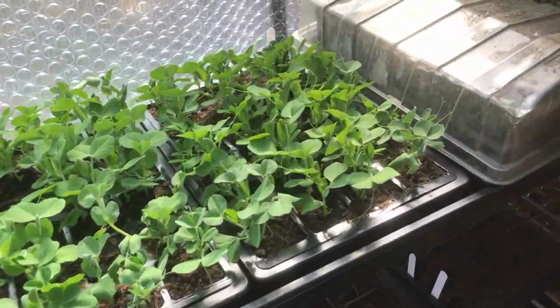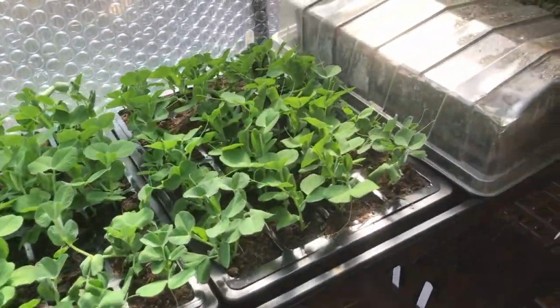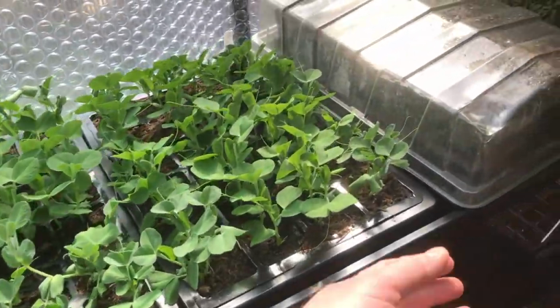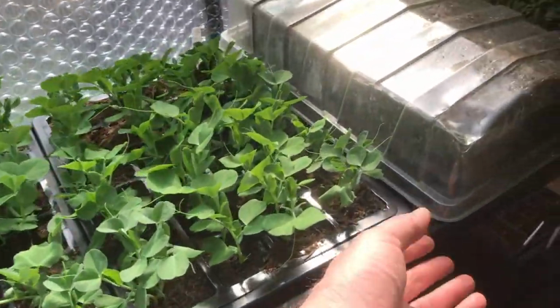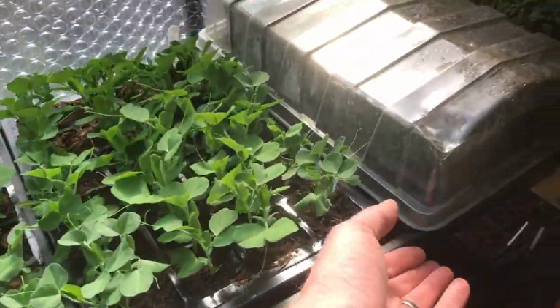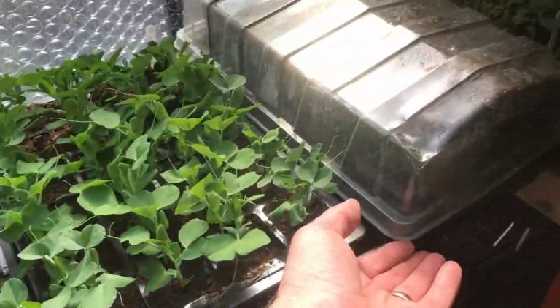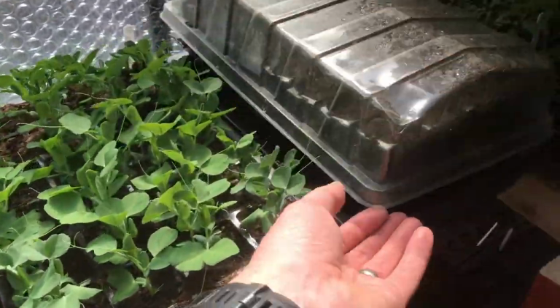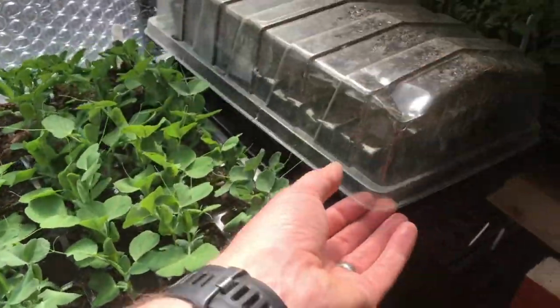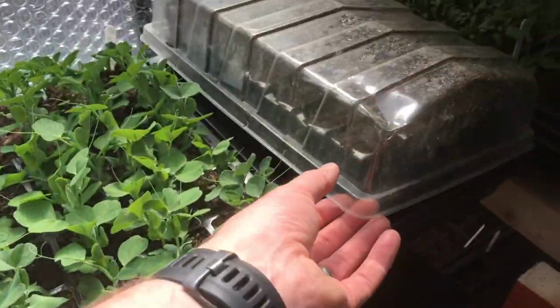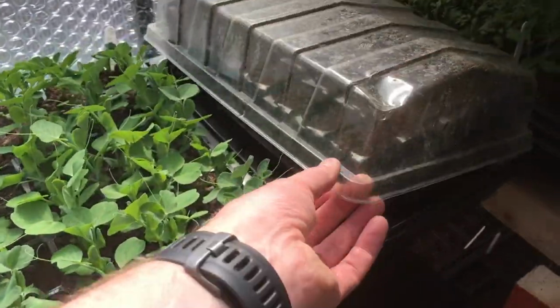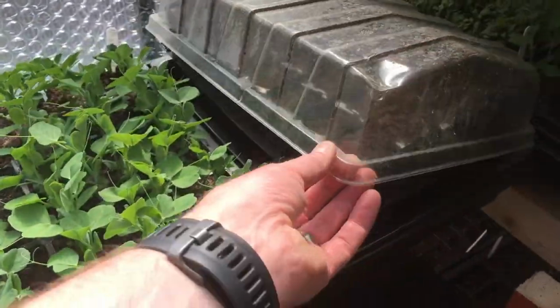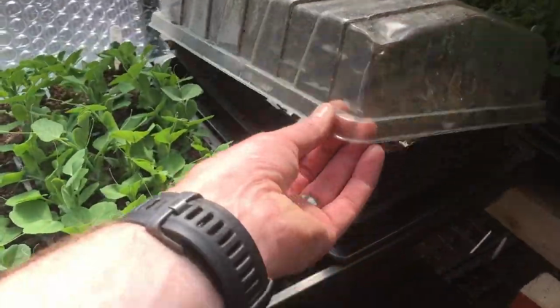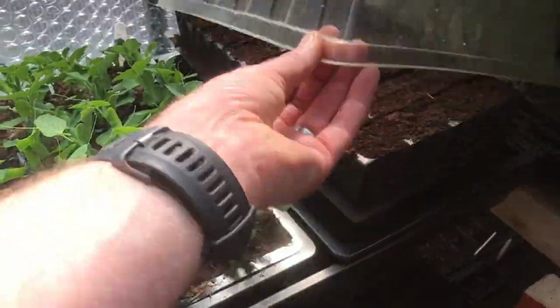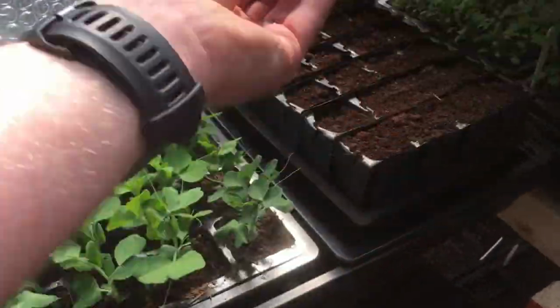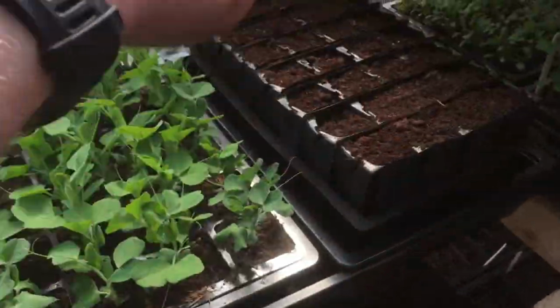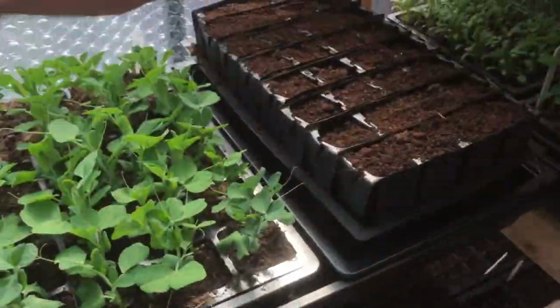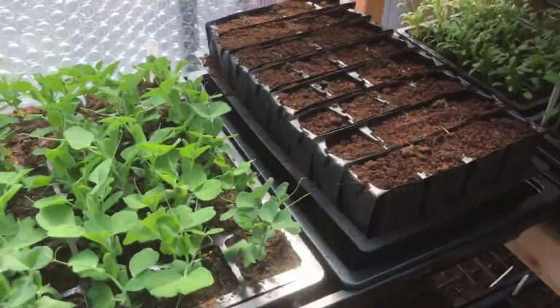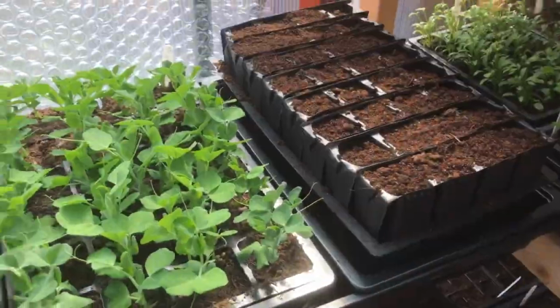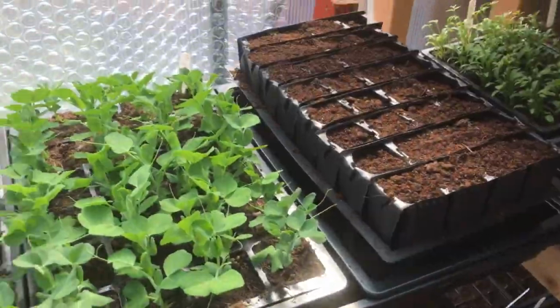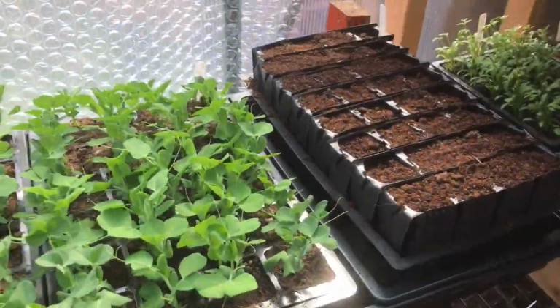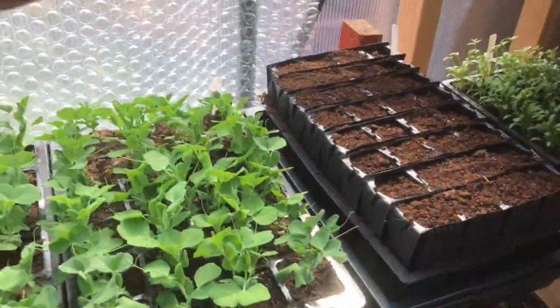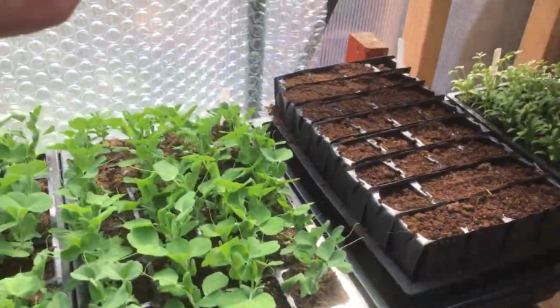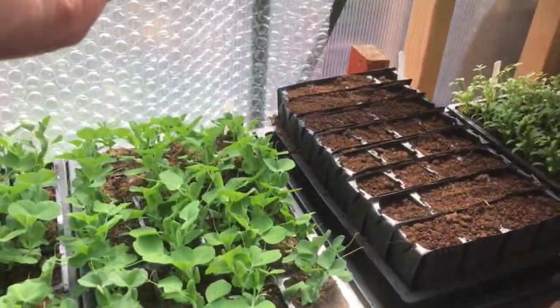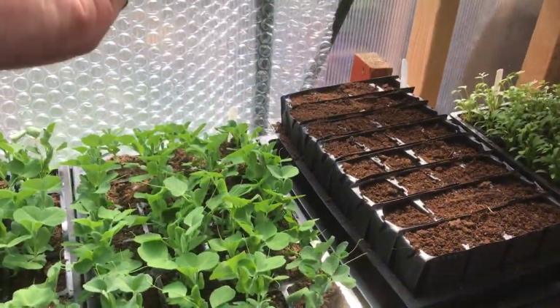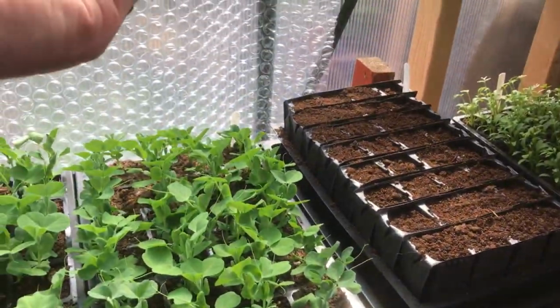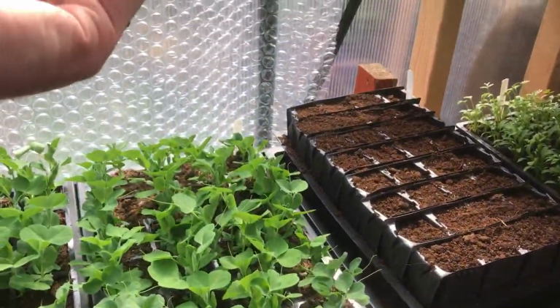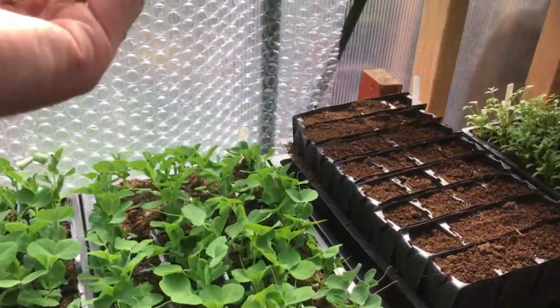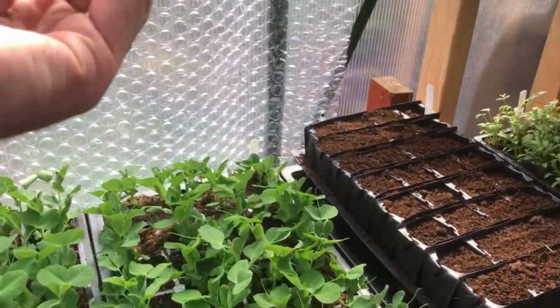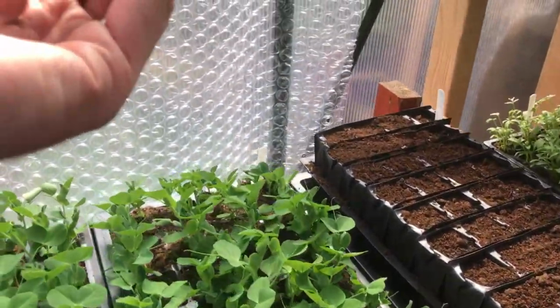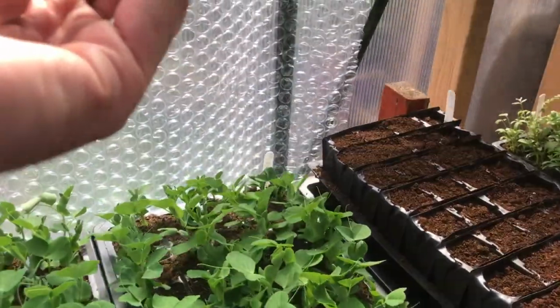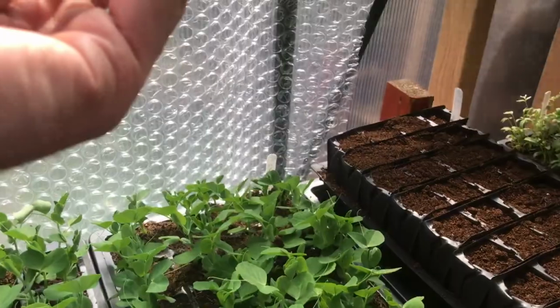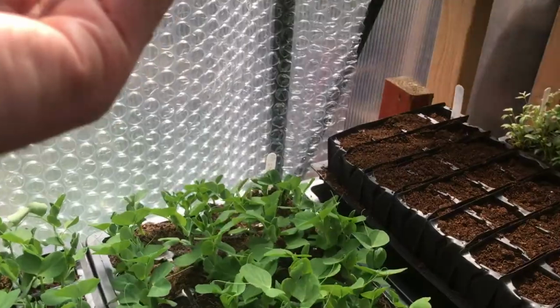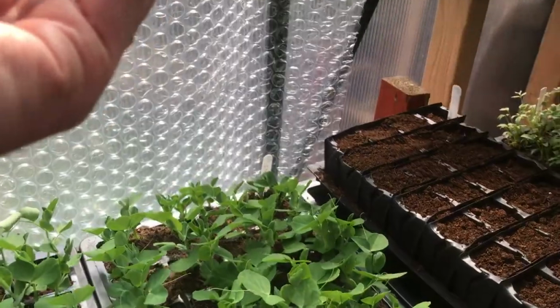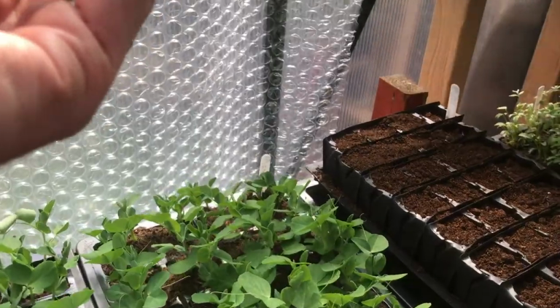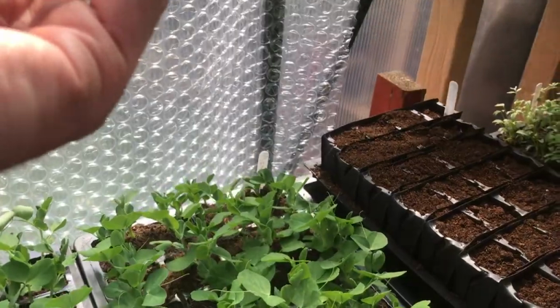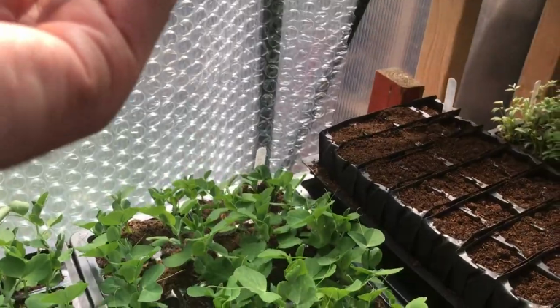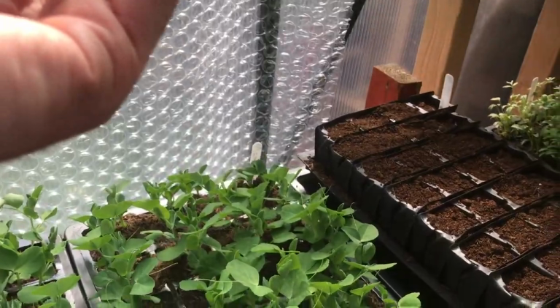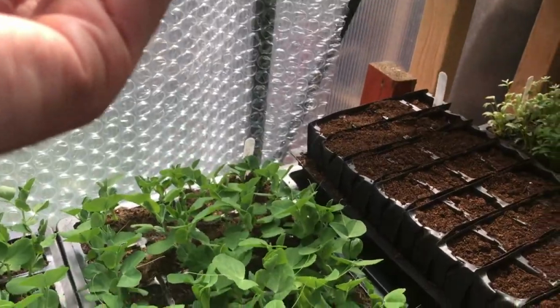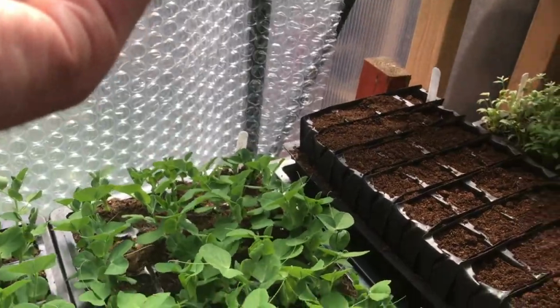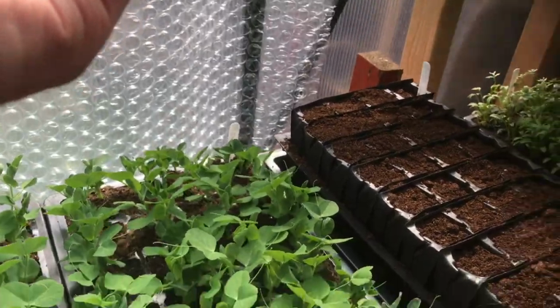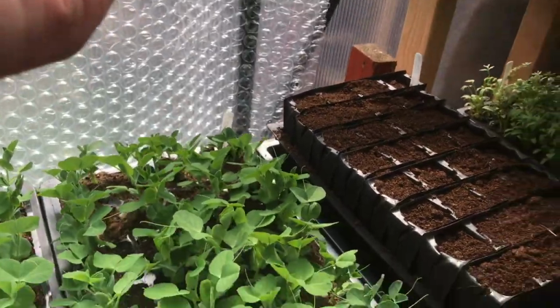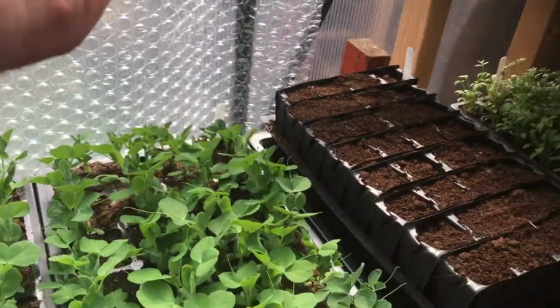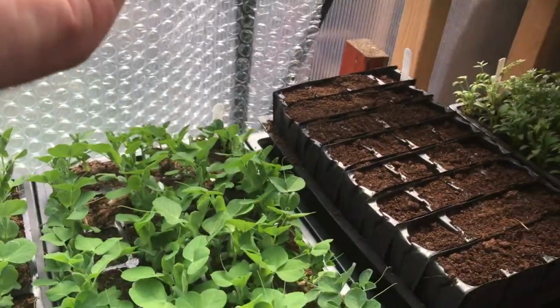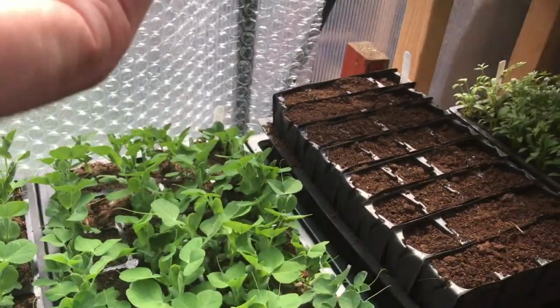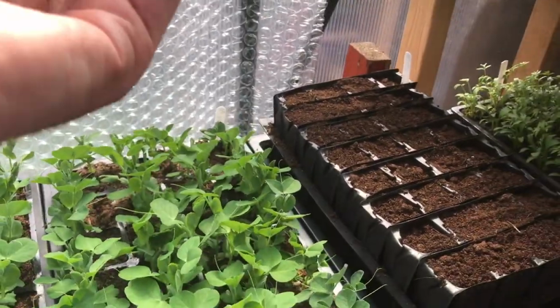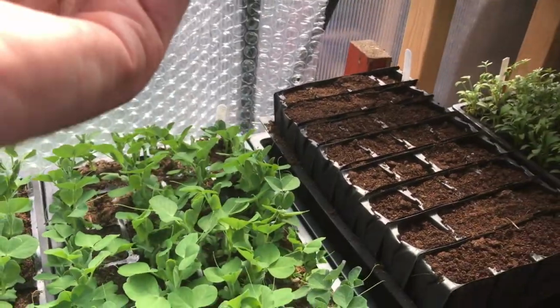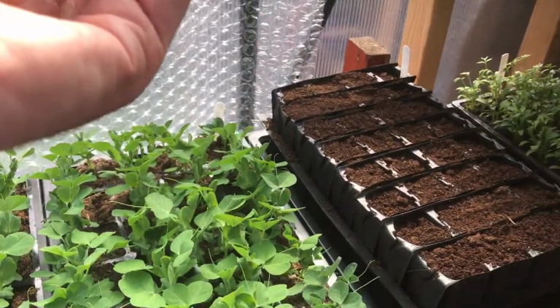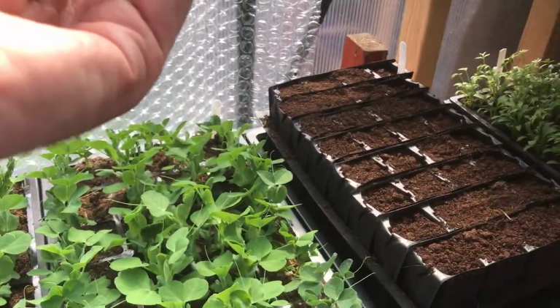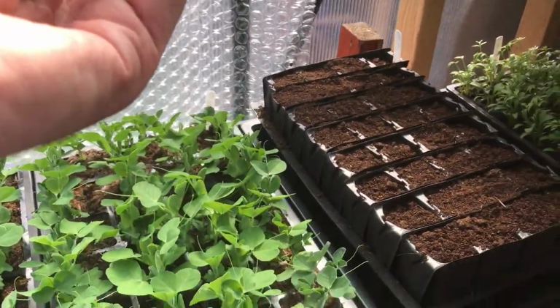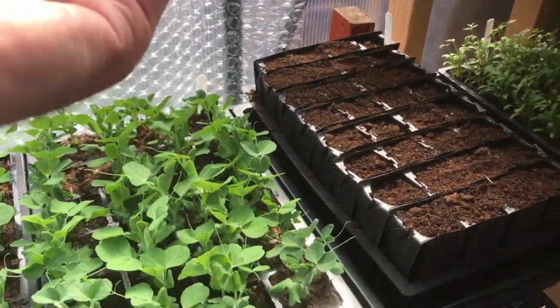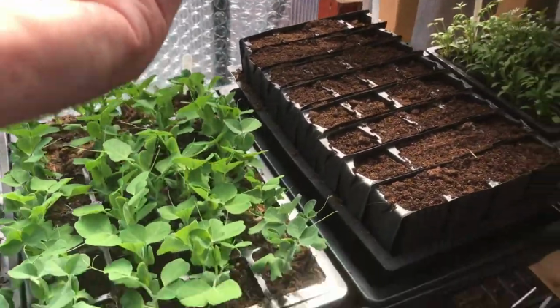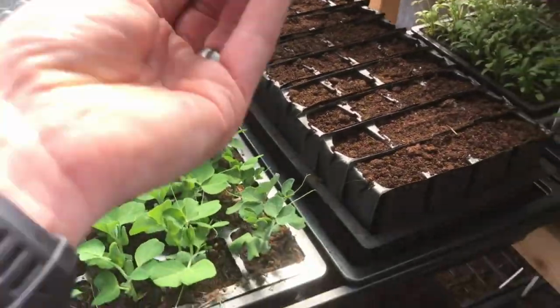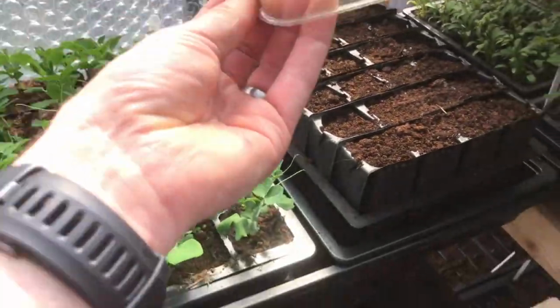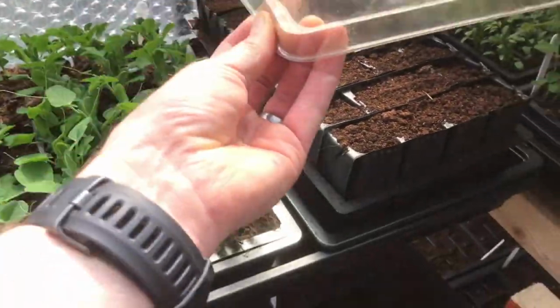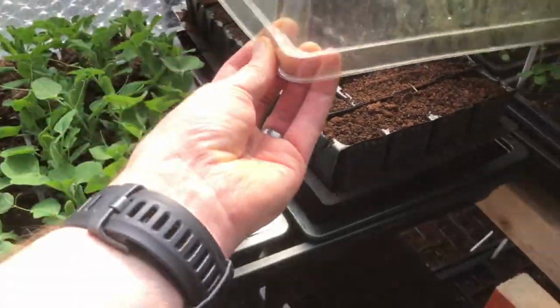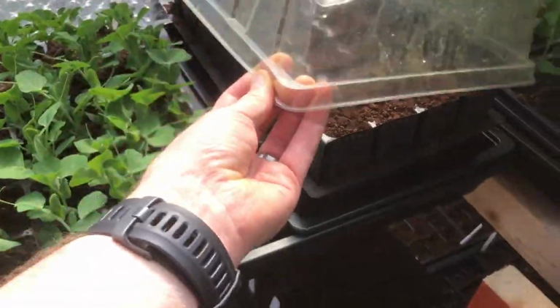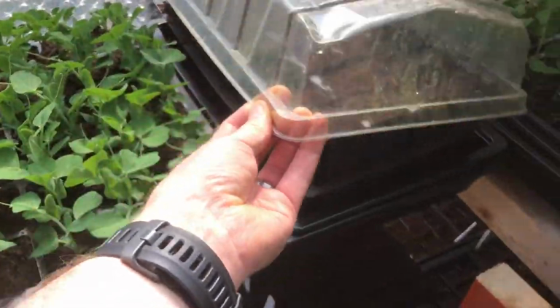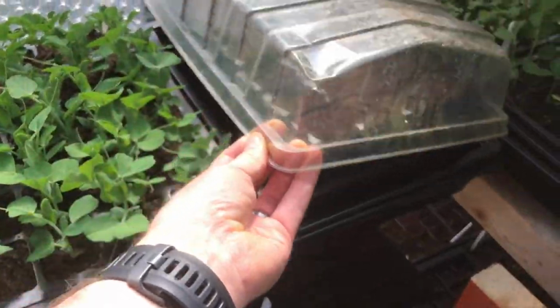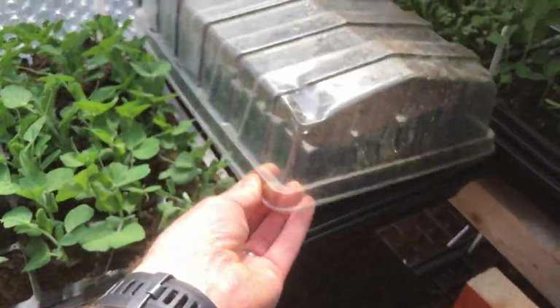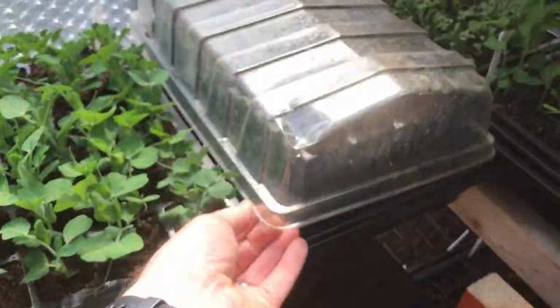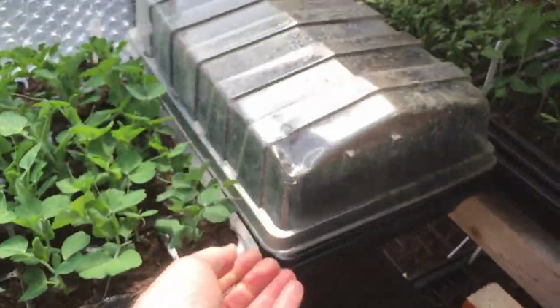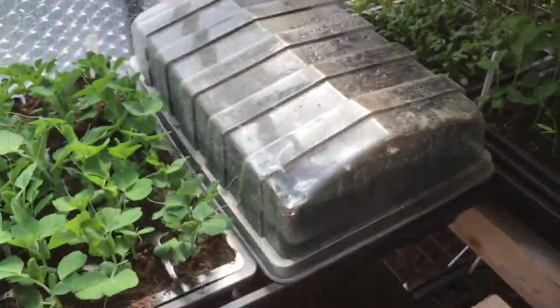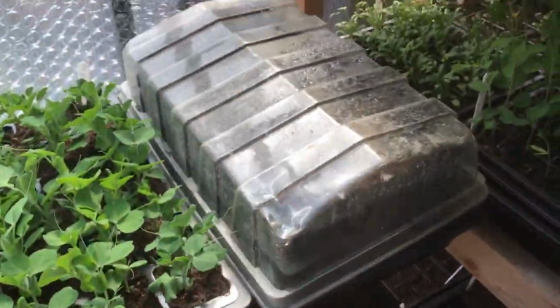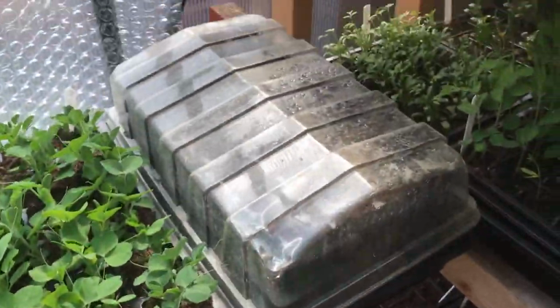Just under here we have got some dwarf French beans. They'll be coming through soon.